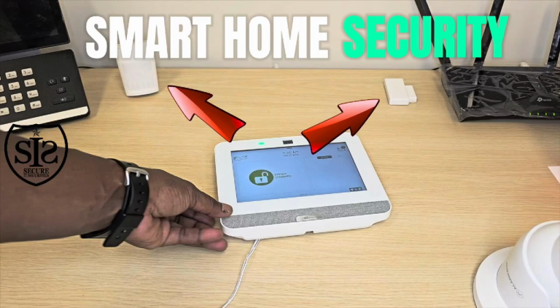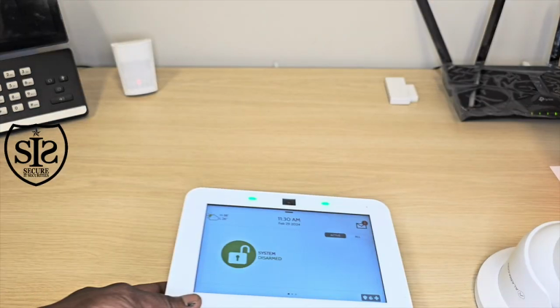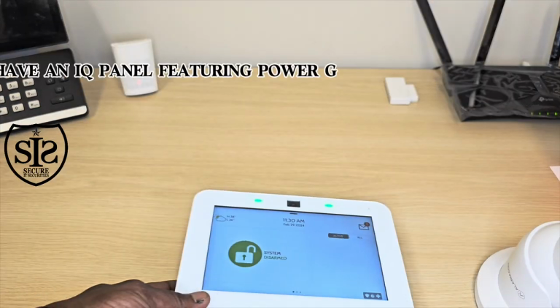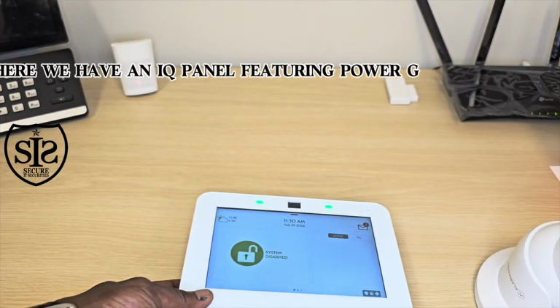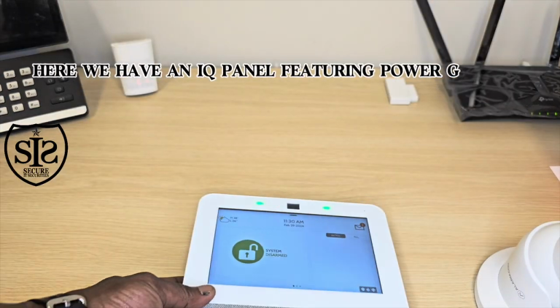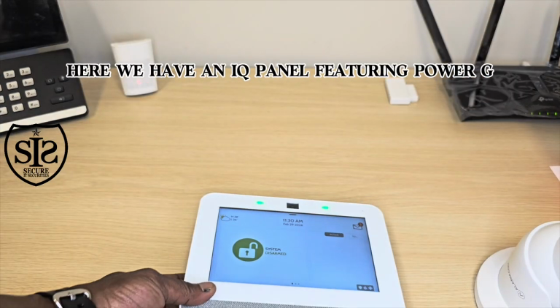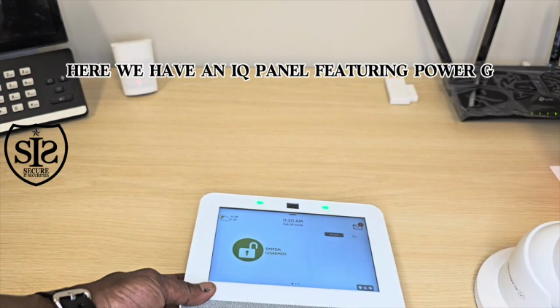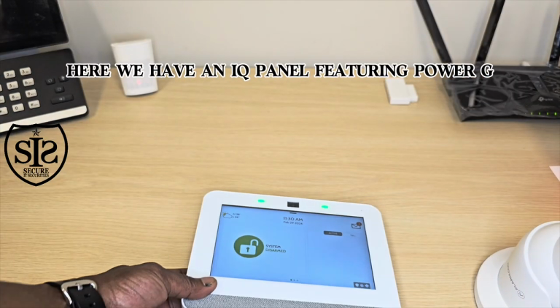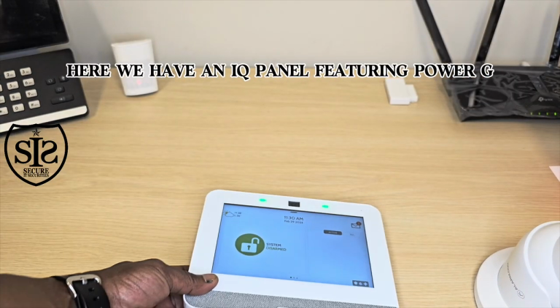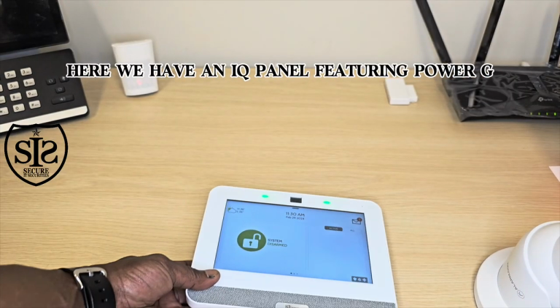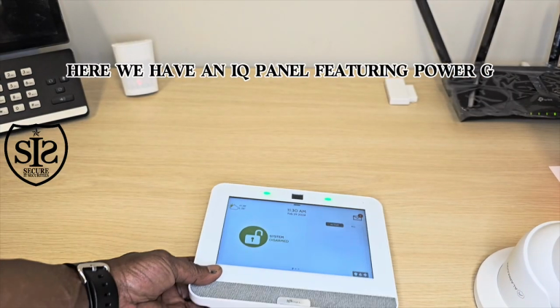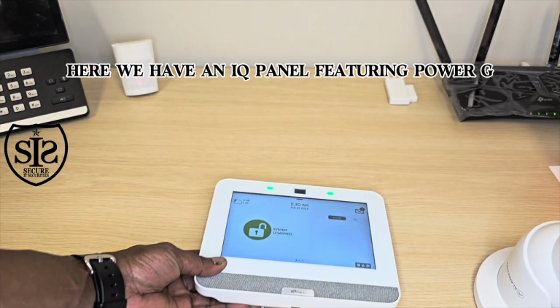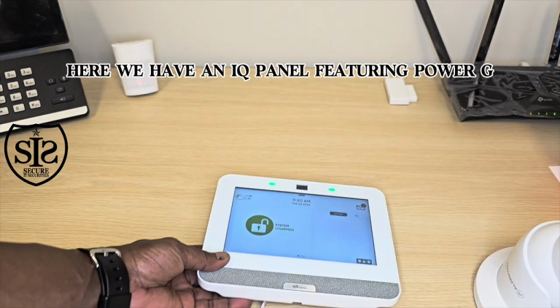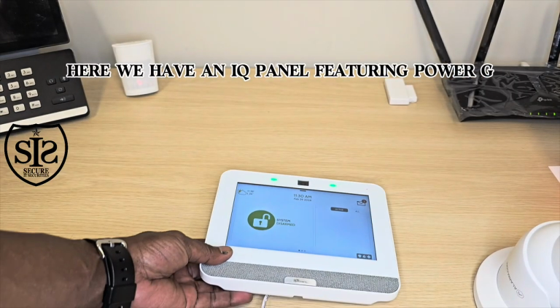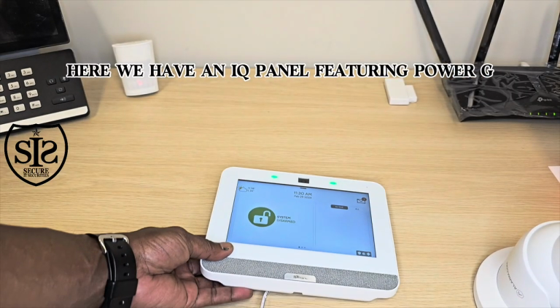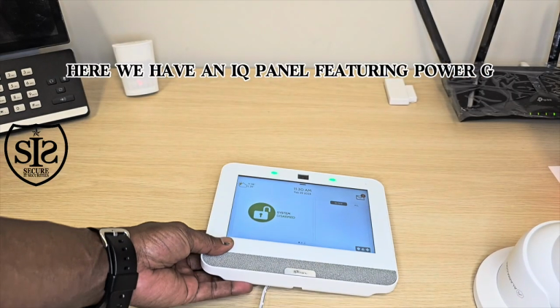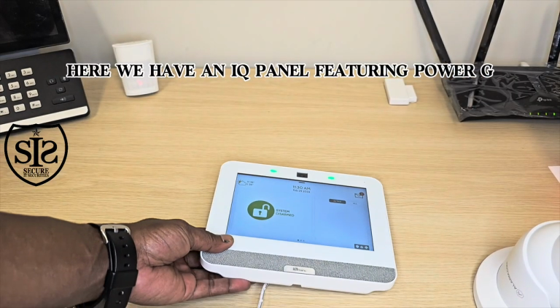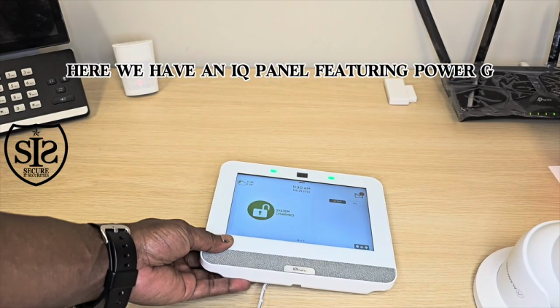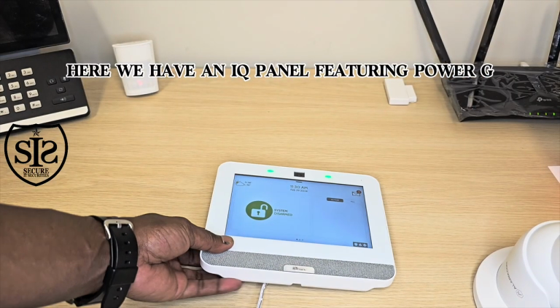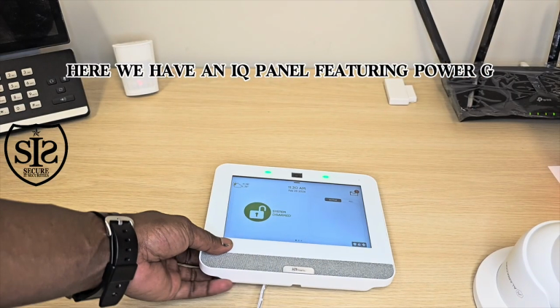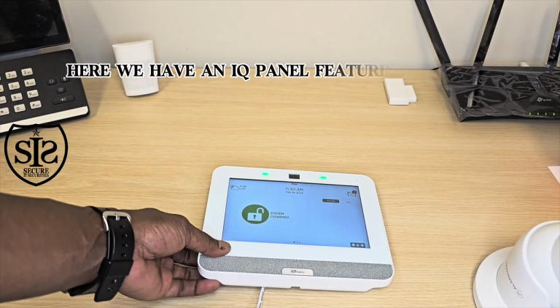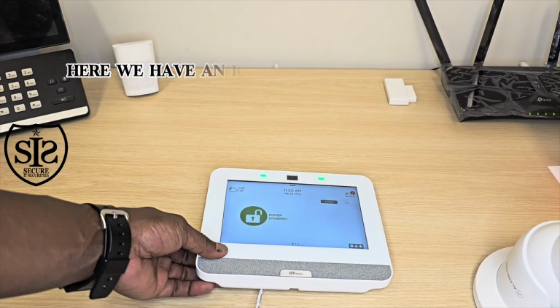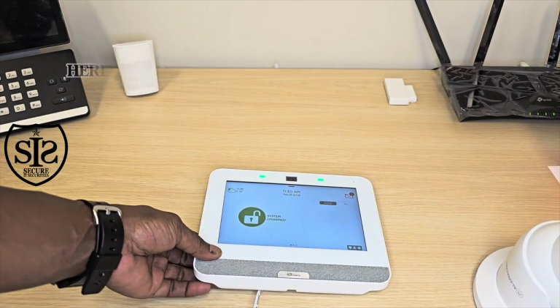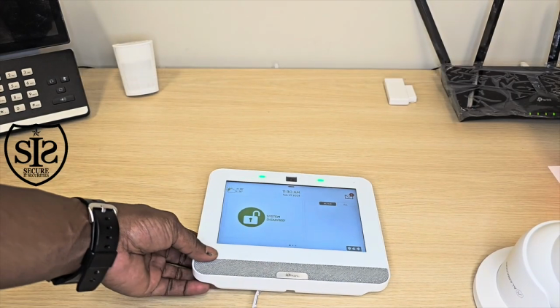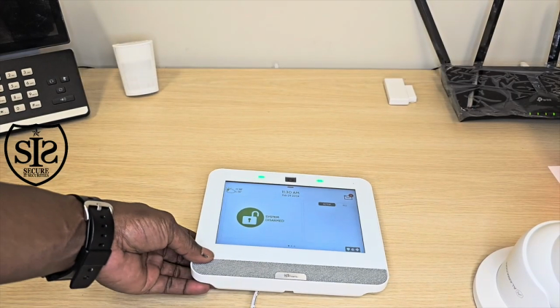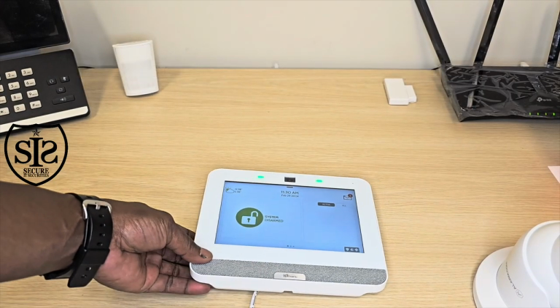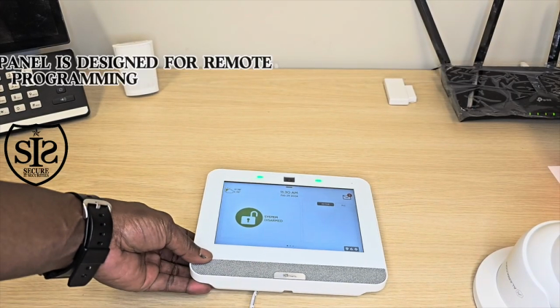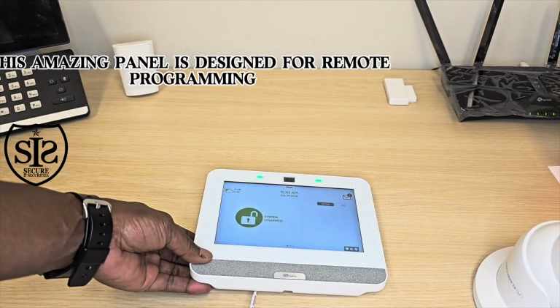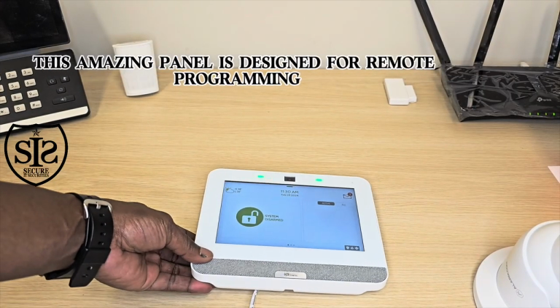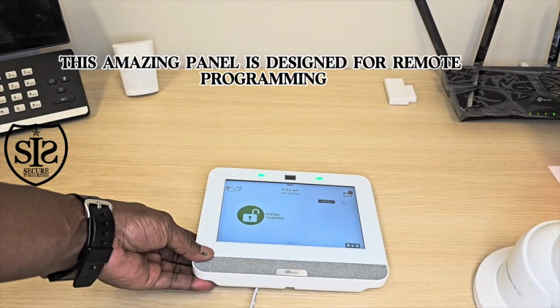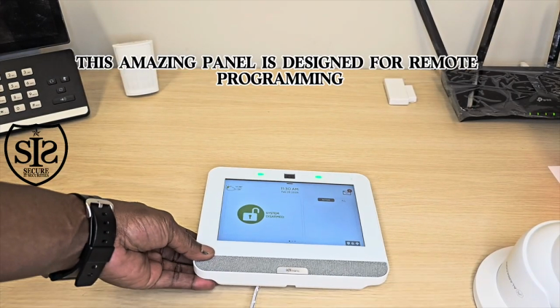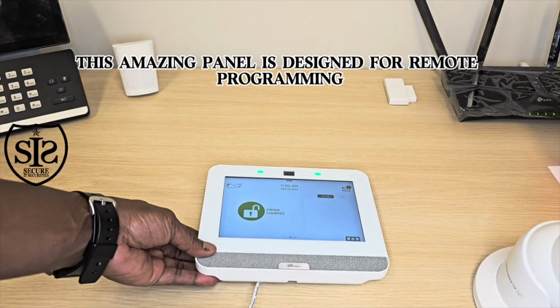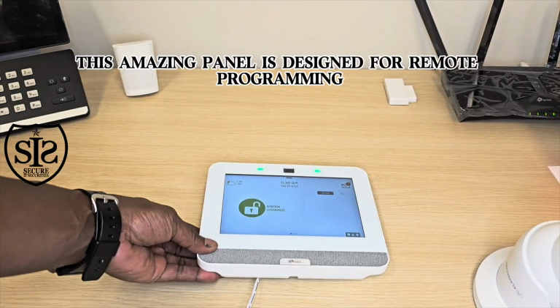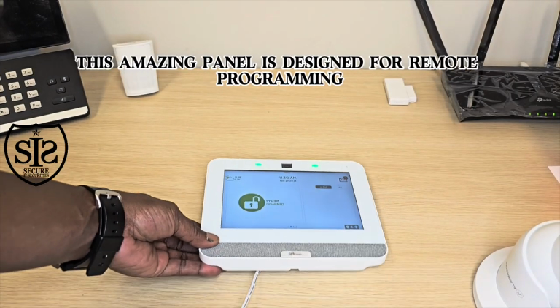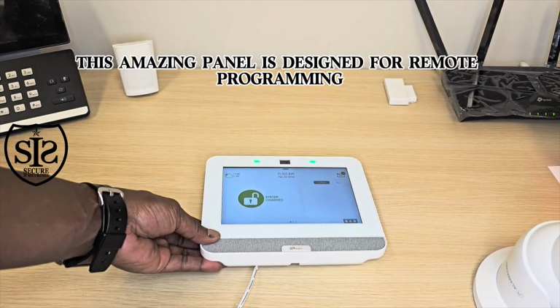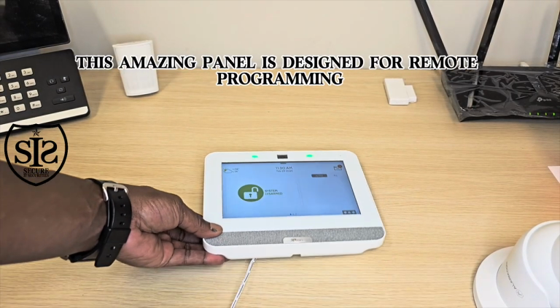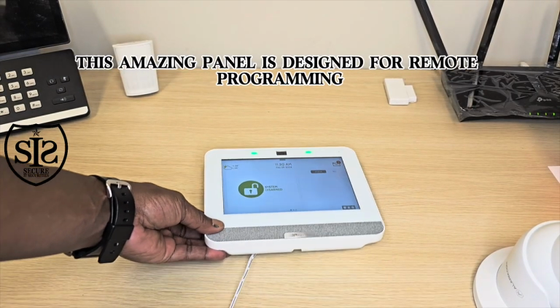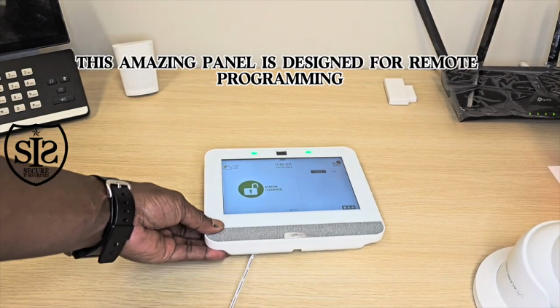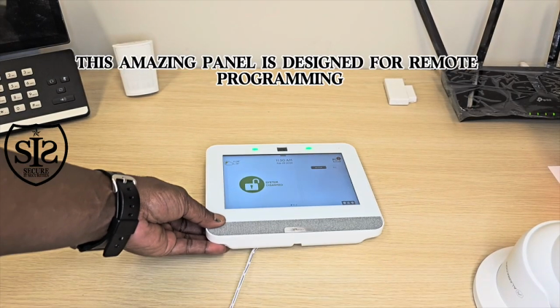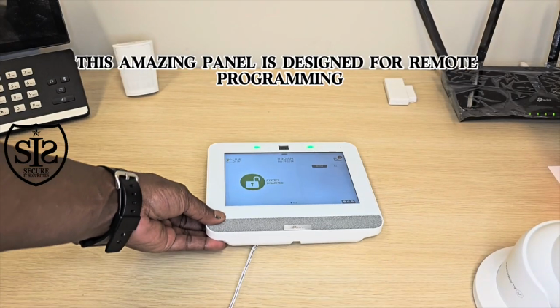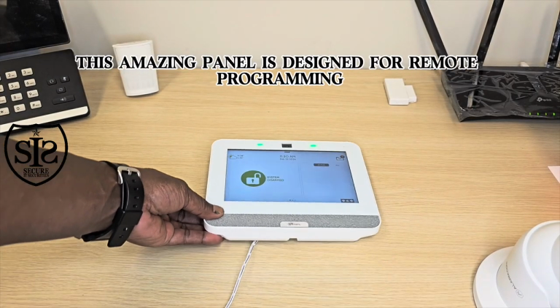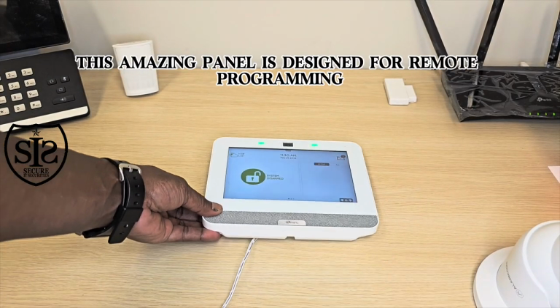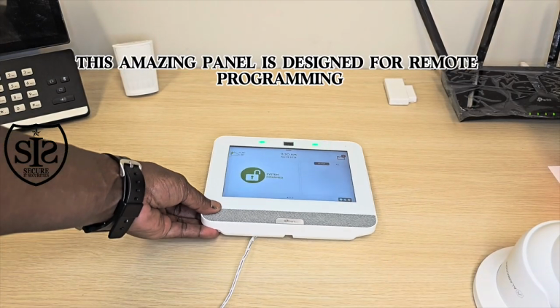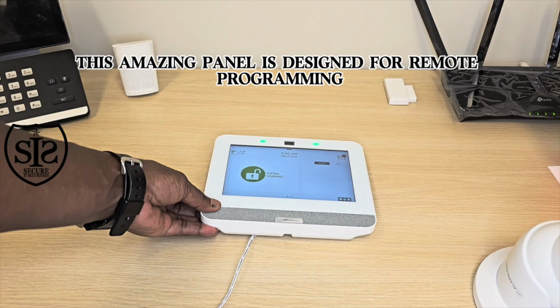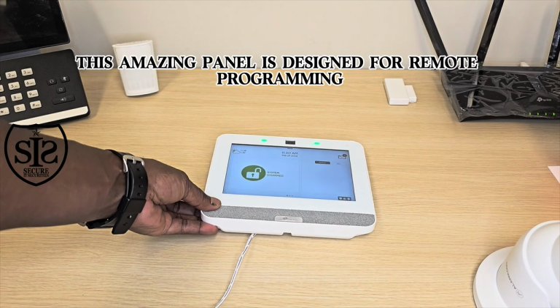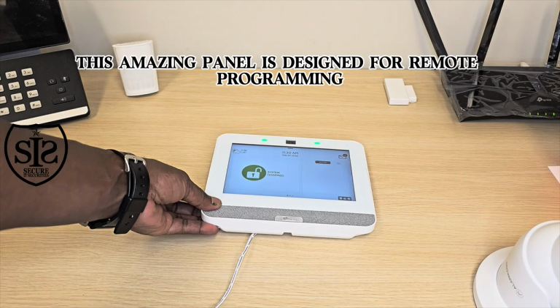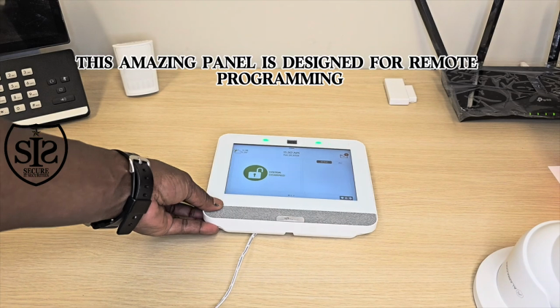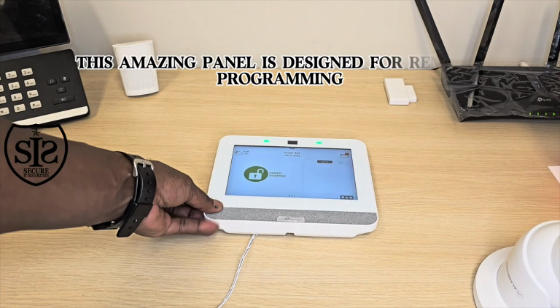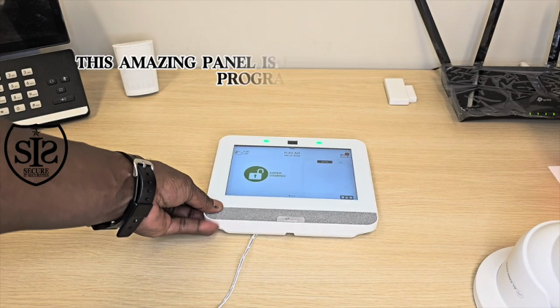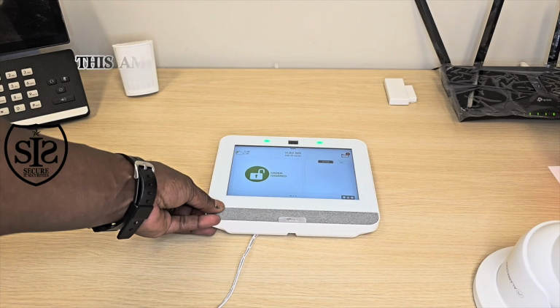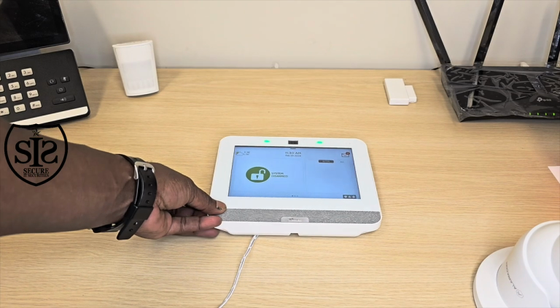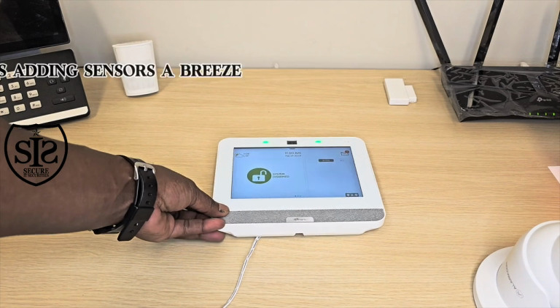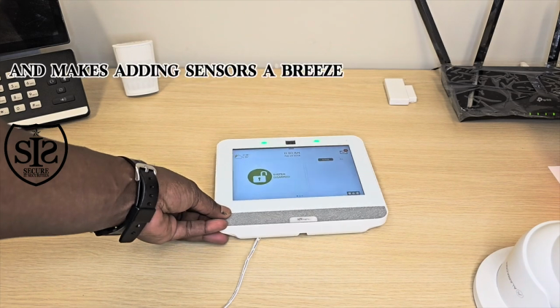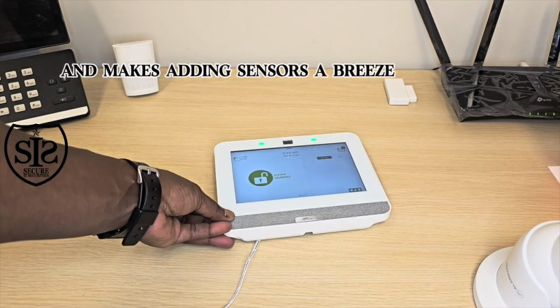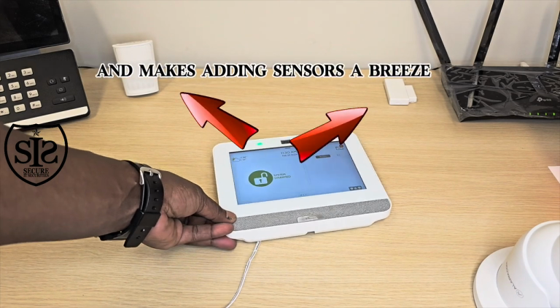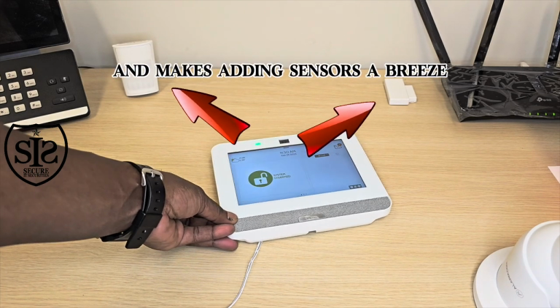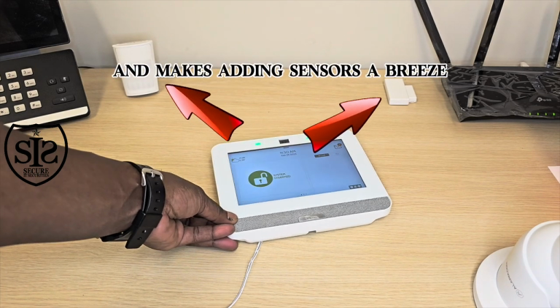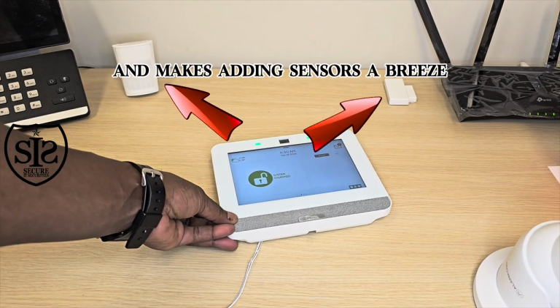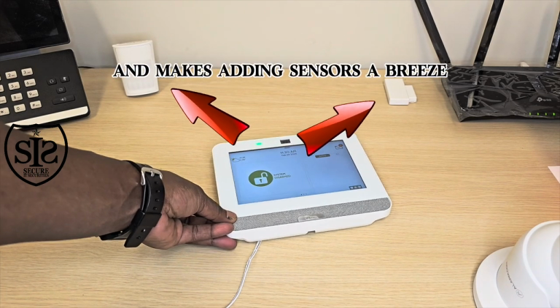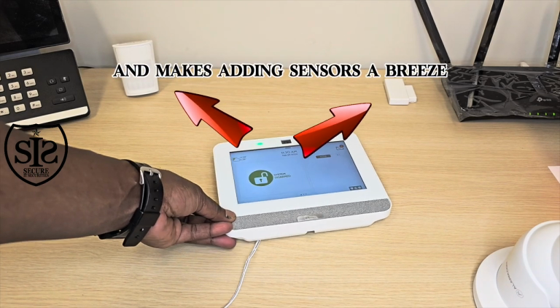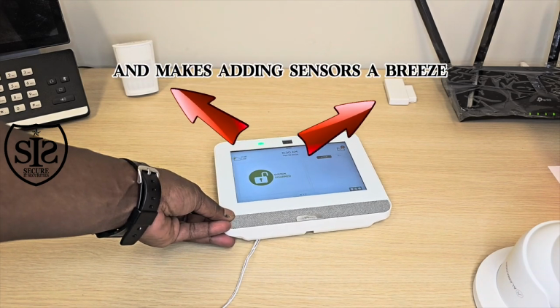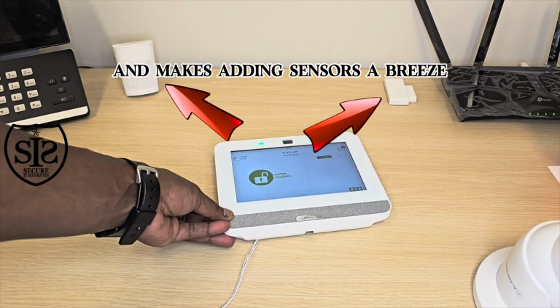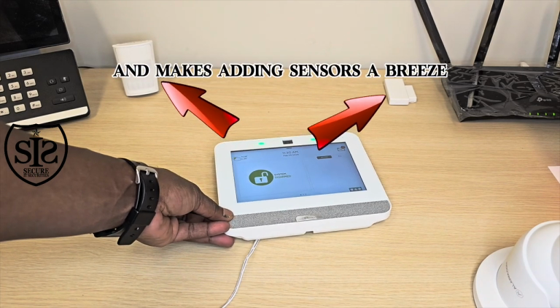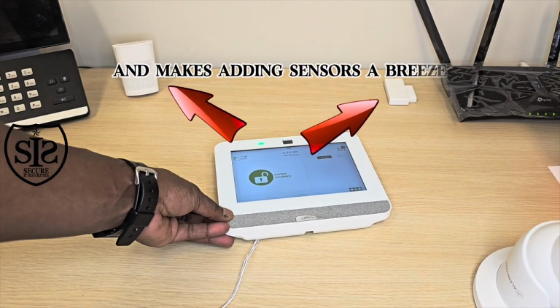Here we have an IQ panel featuring Power-G. This amazing panel is designed for remote programming and makes adding sensors a breeze.